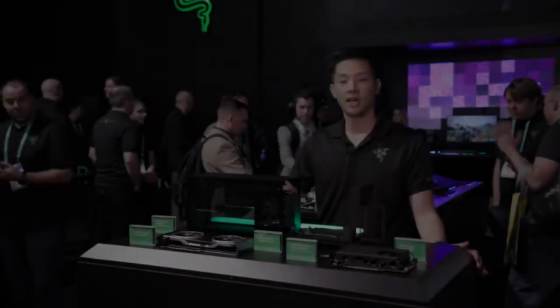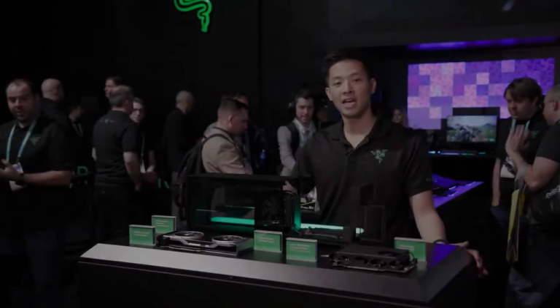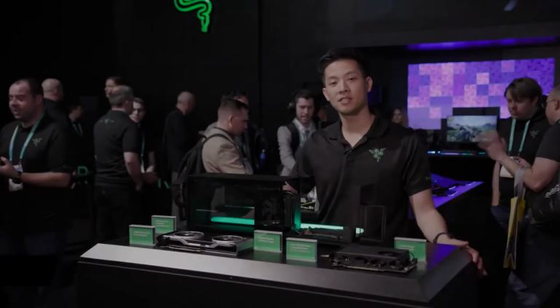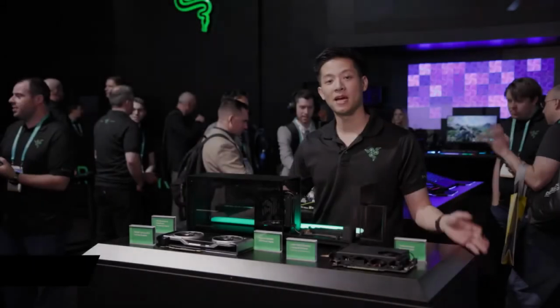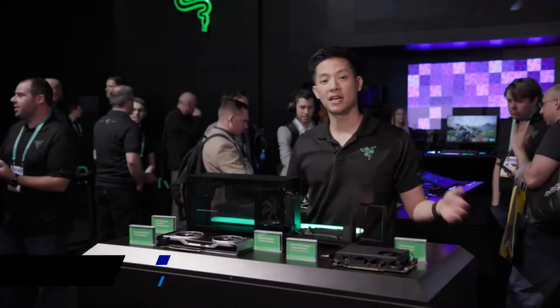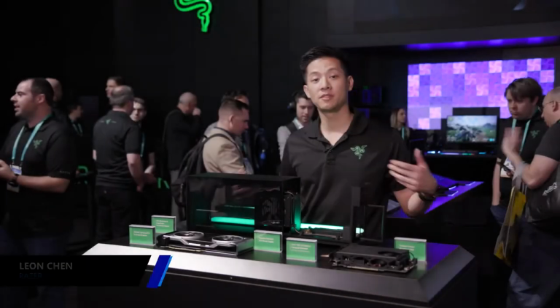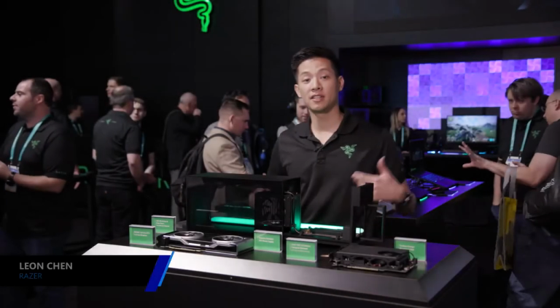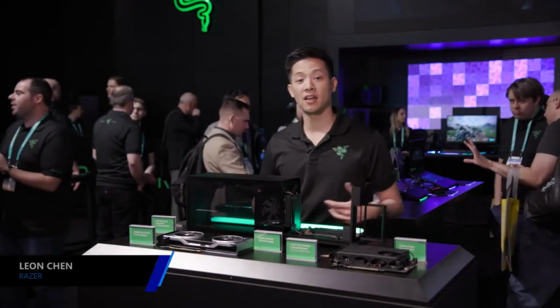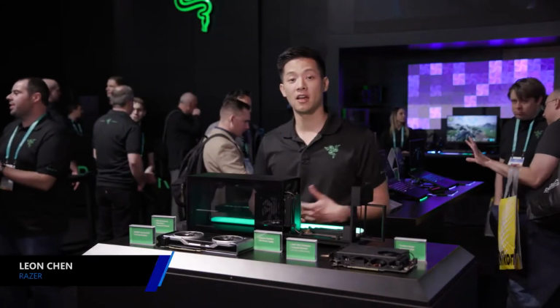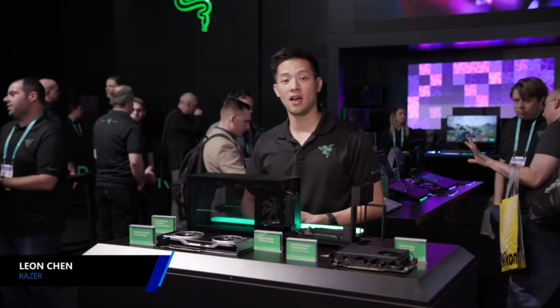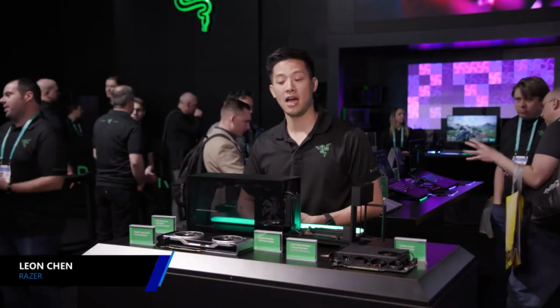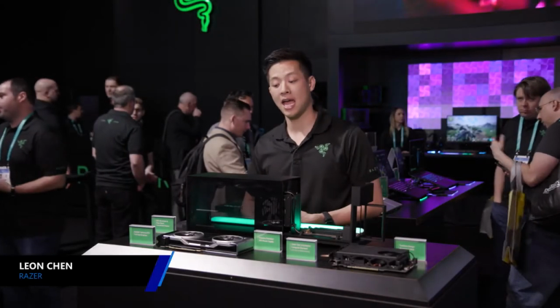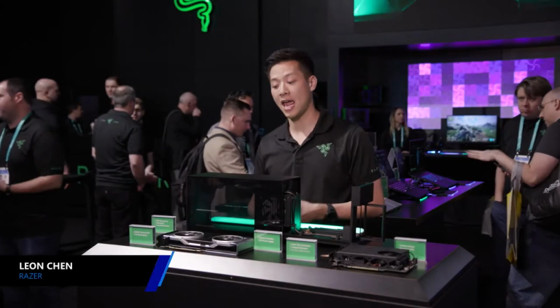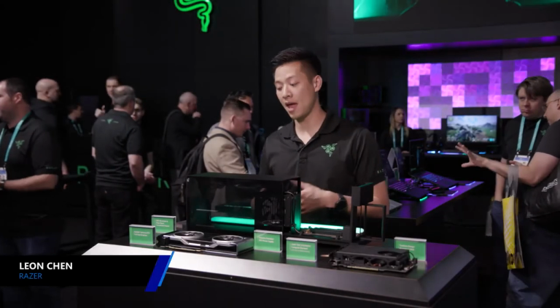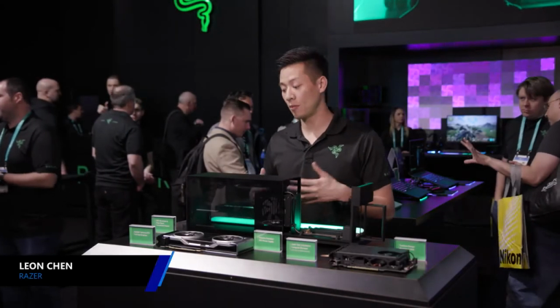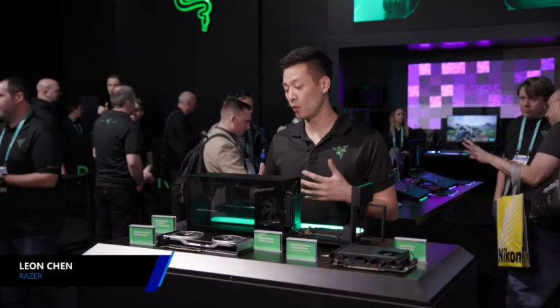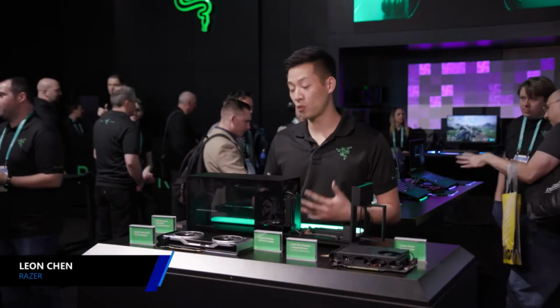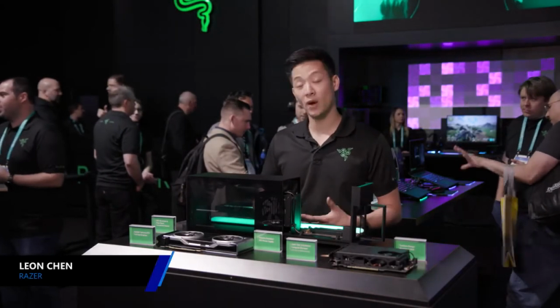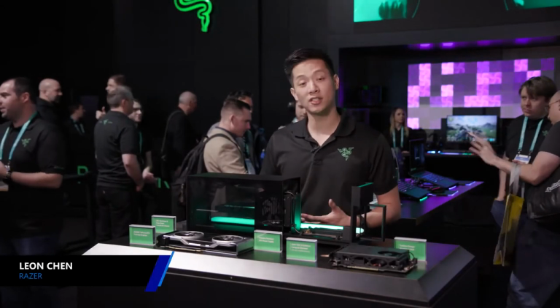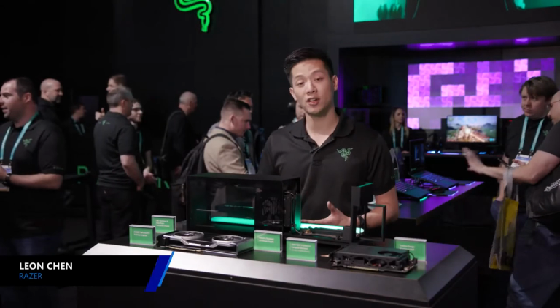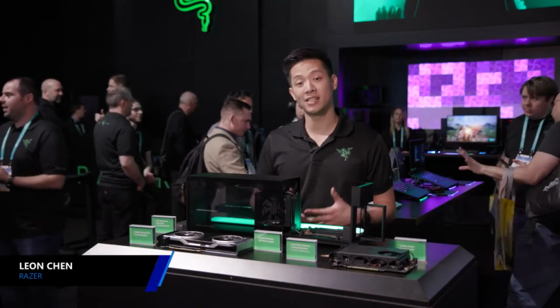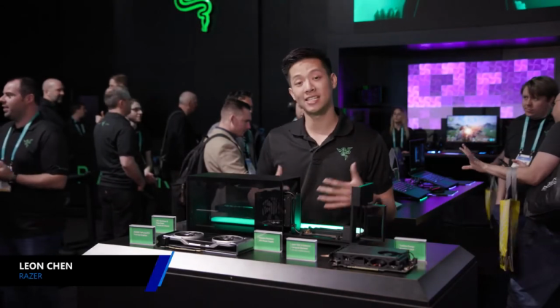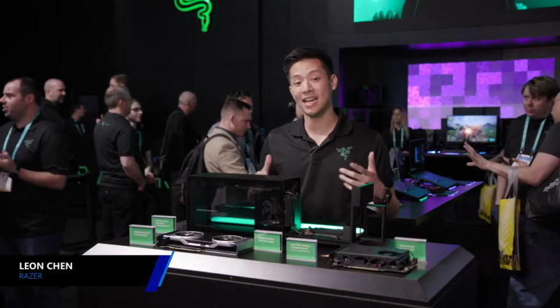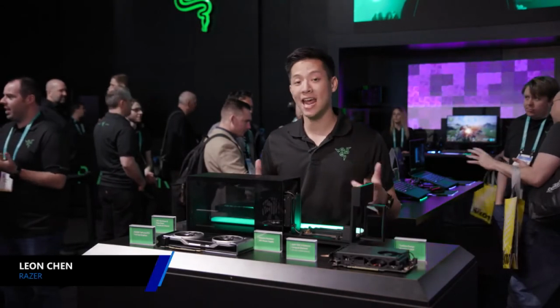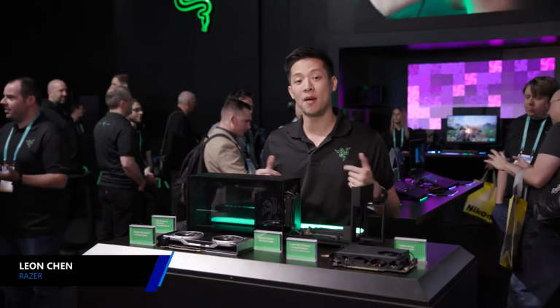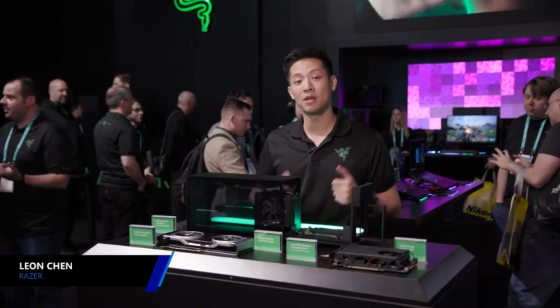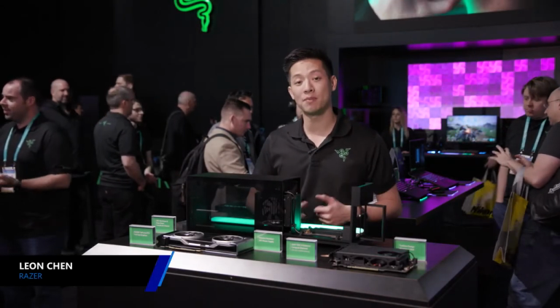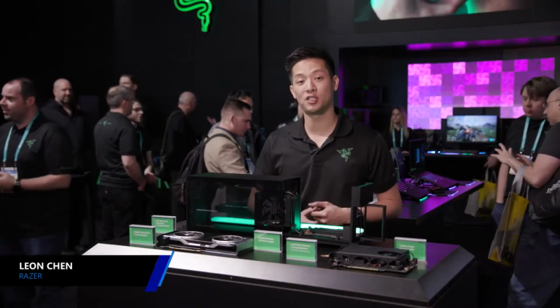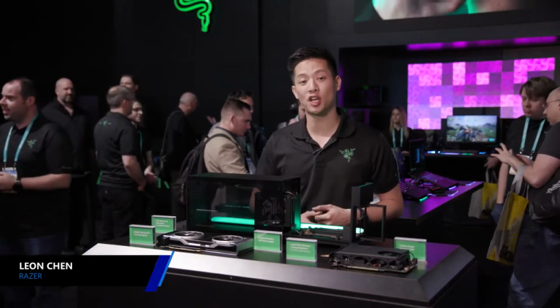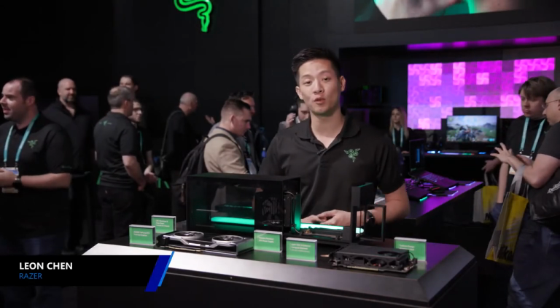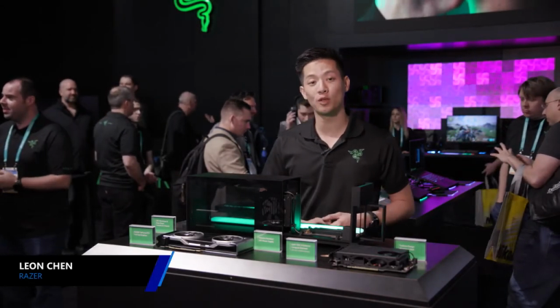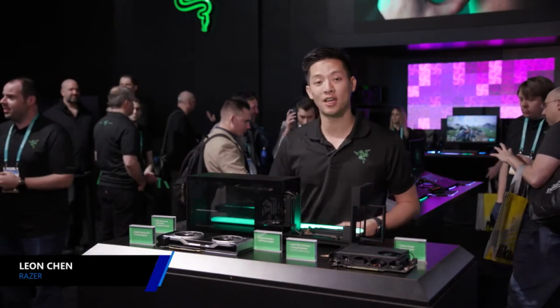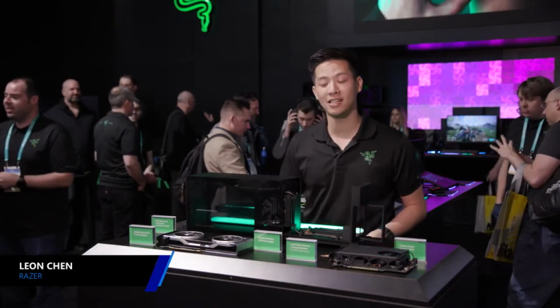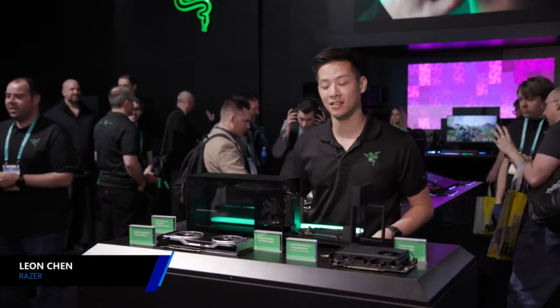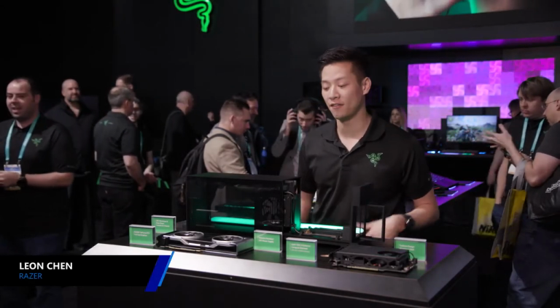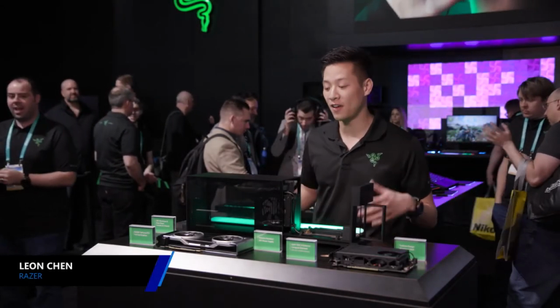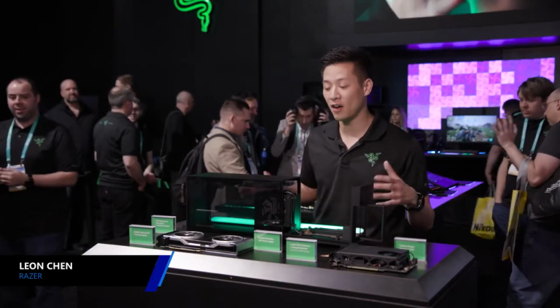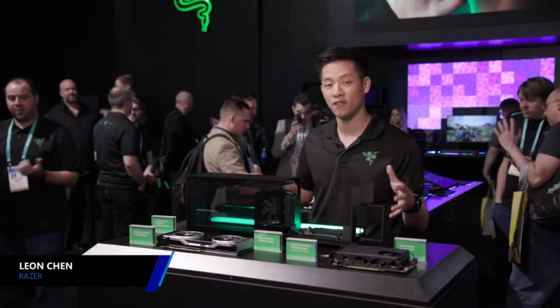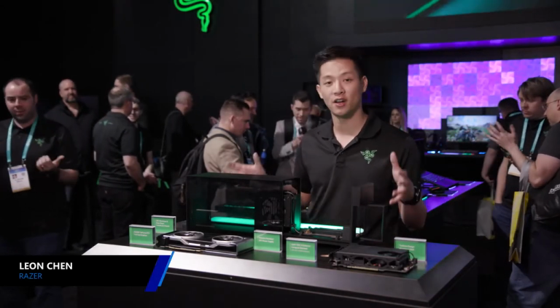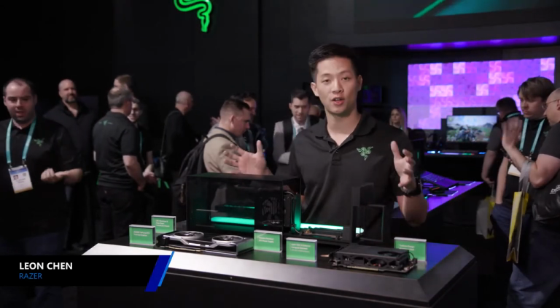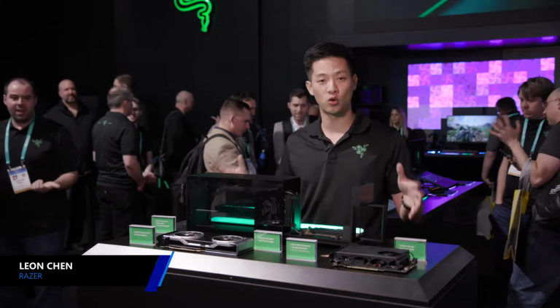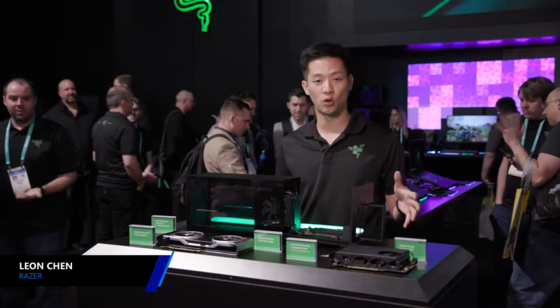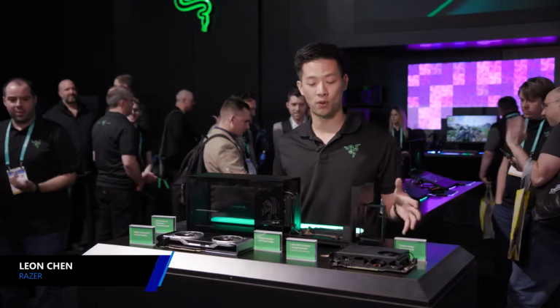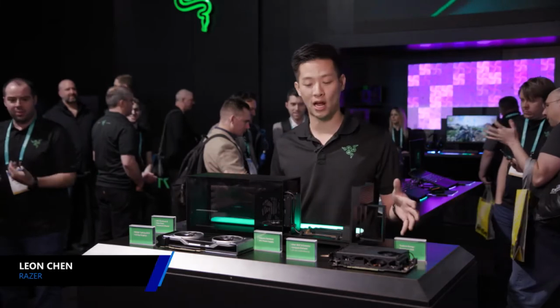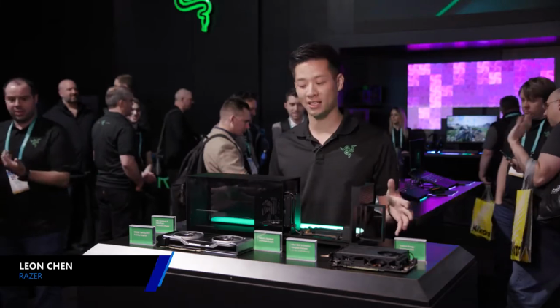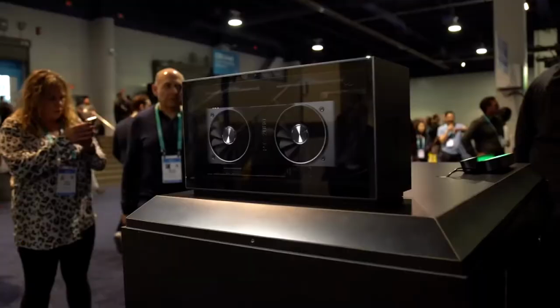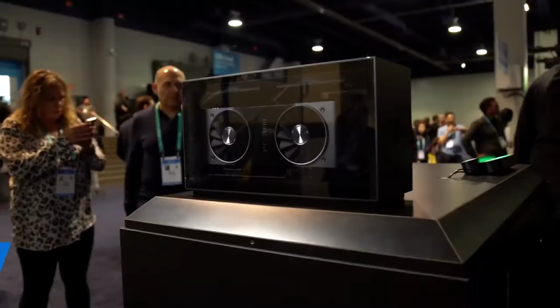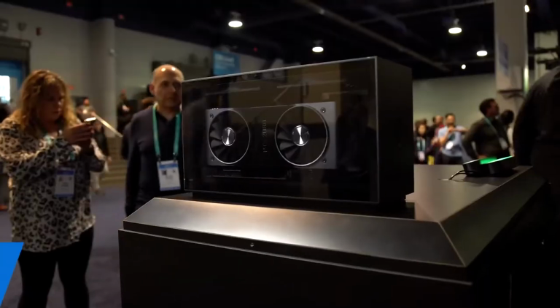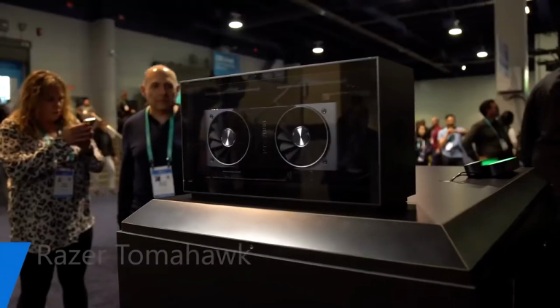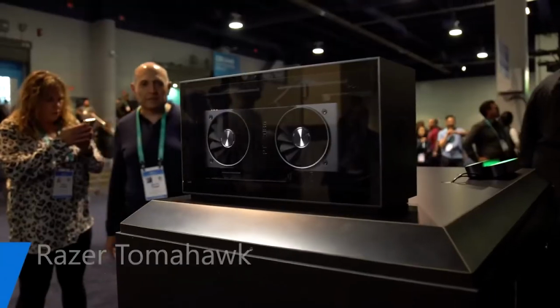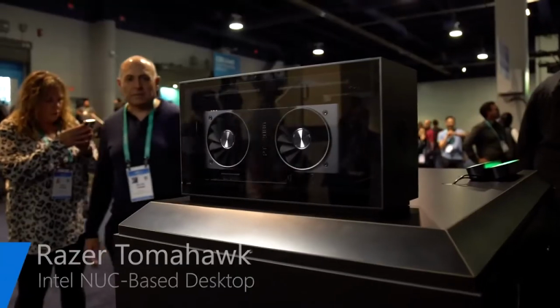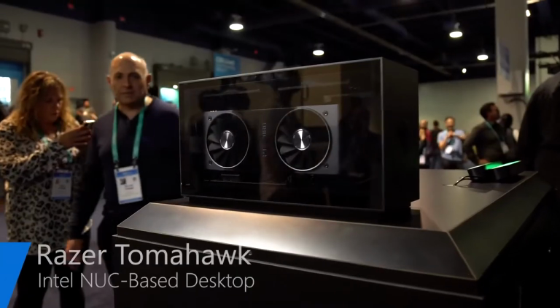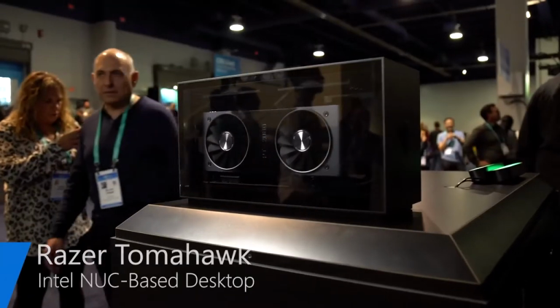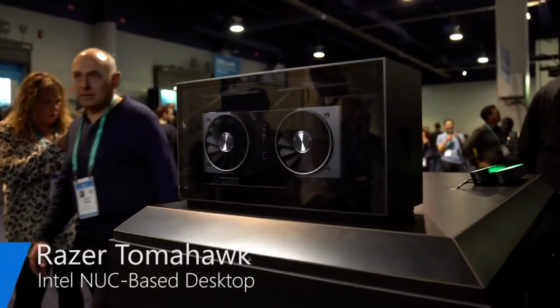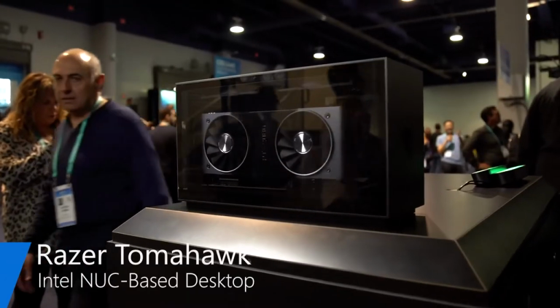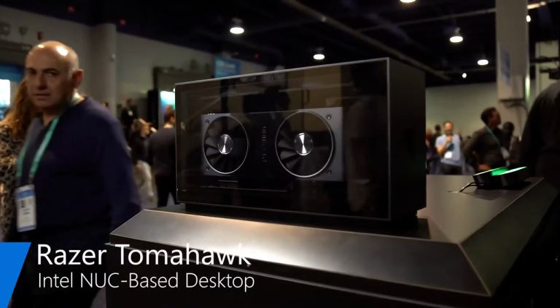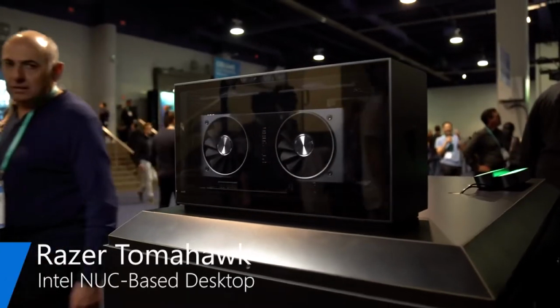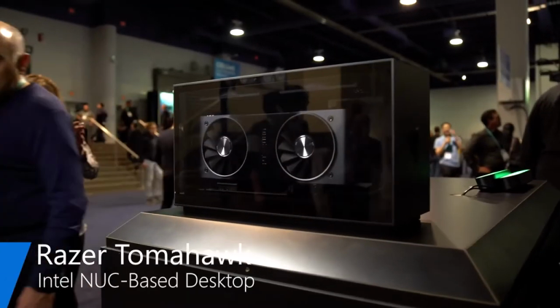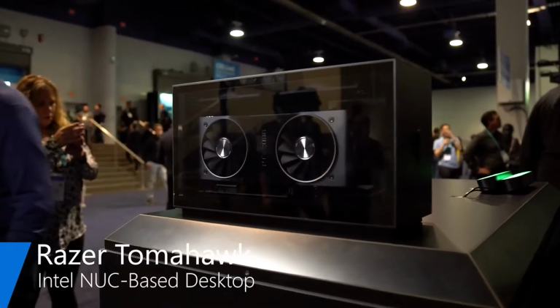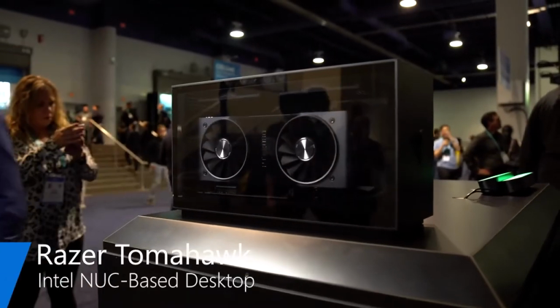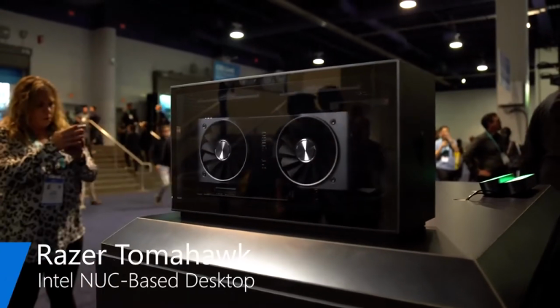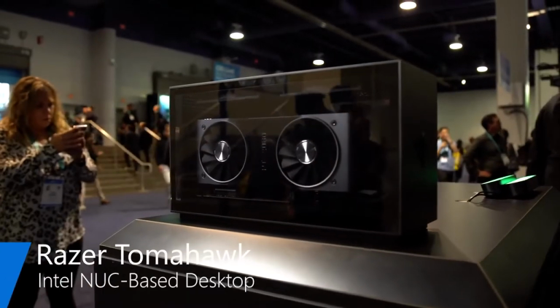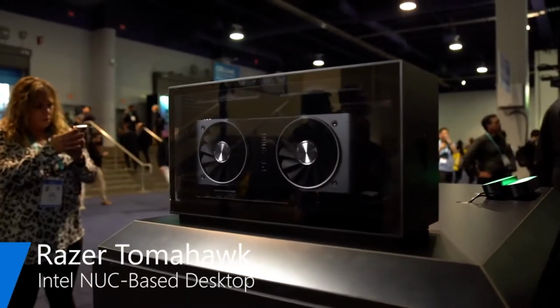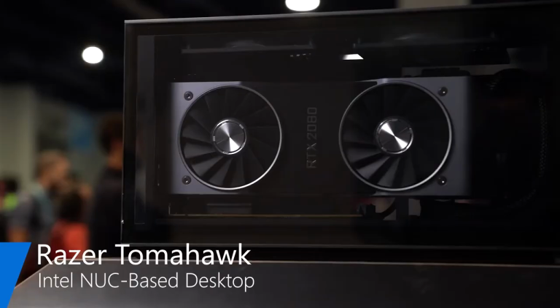Hey guys, my name is Leon, I am with Razer, and today I'm going to be sharing with you guys a very, very cool product. This is the Razer Tomahawk Gaming Desktop.